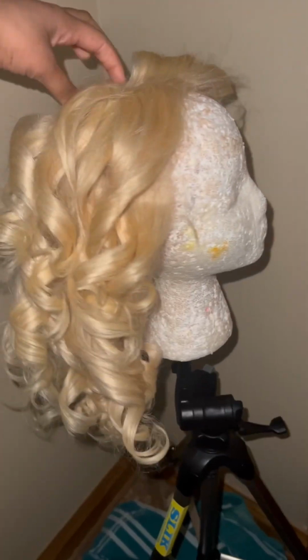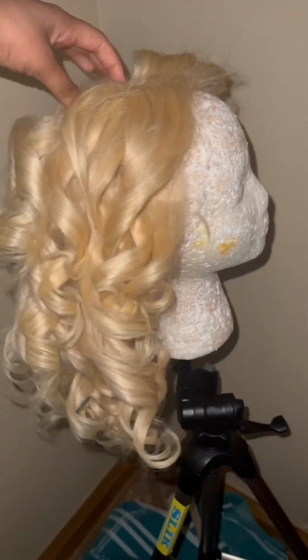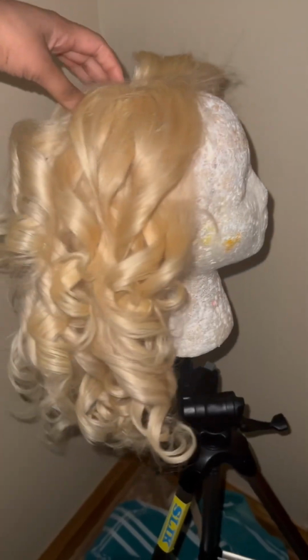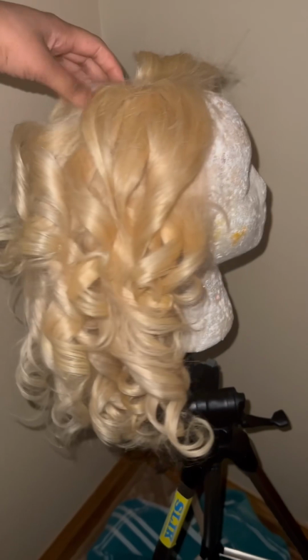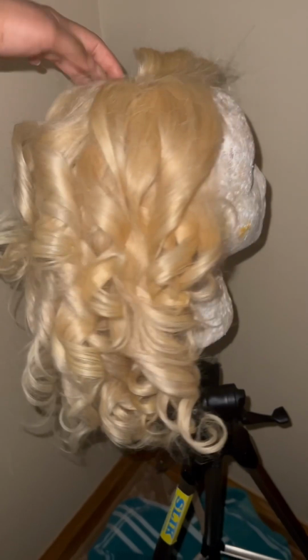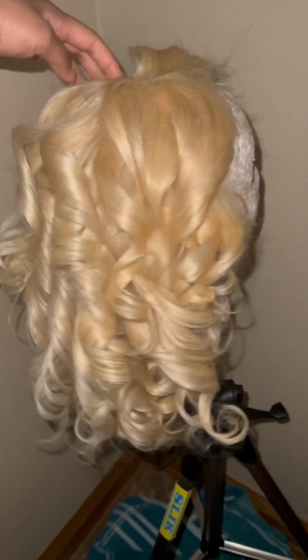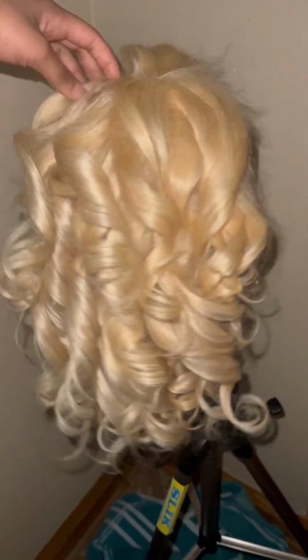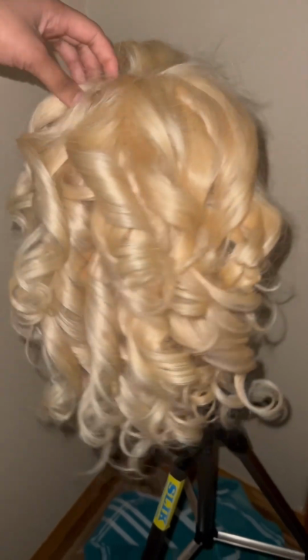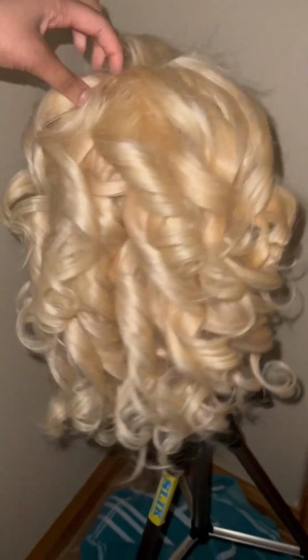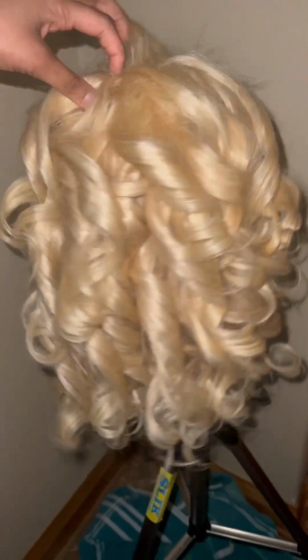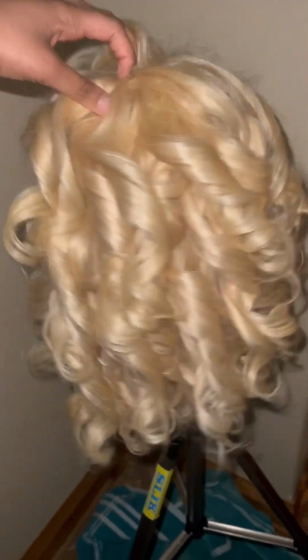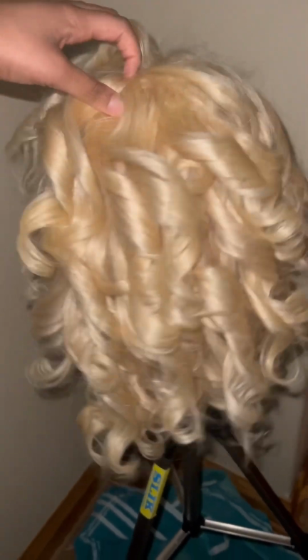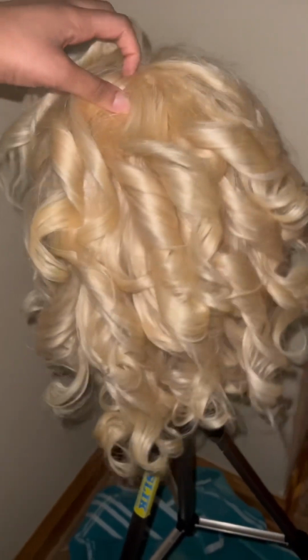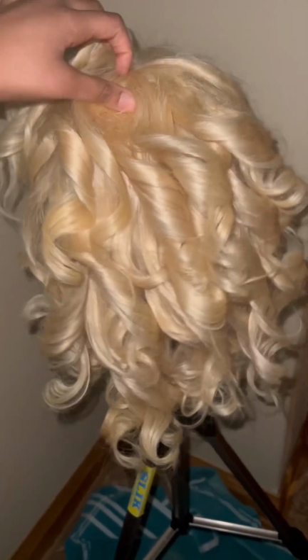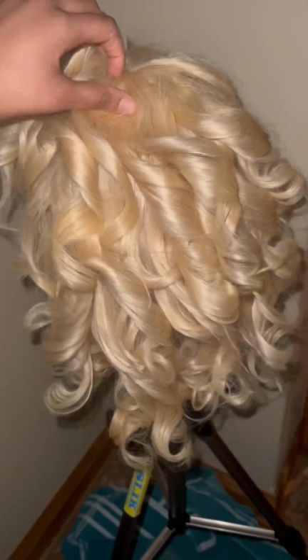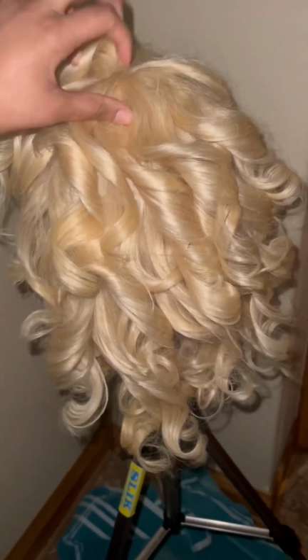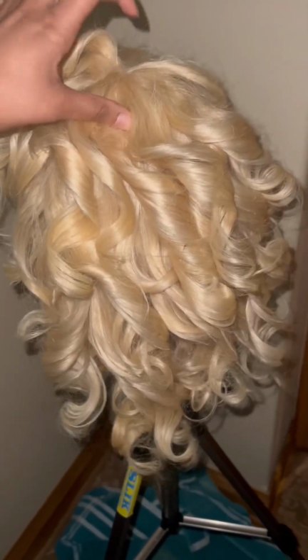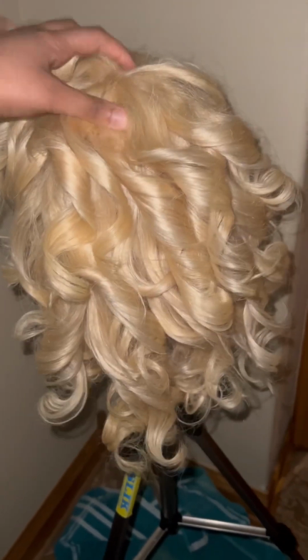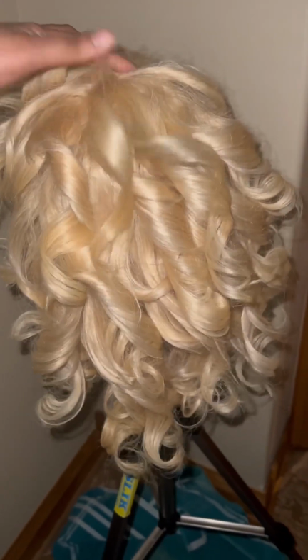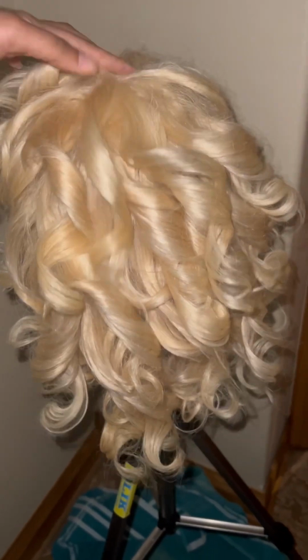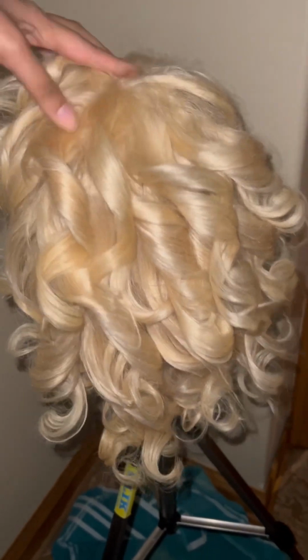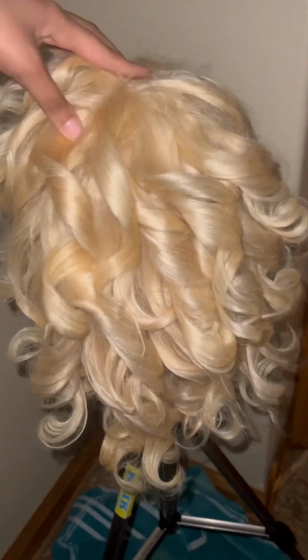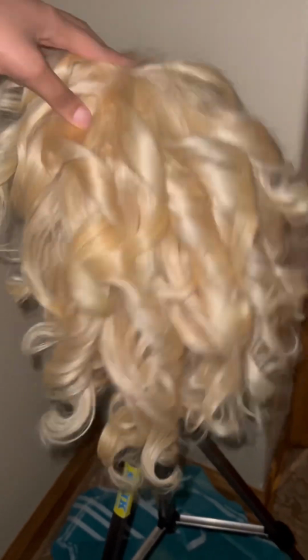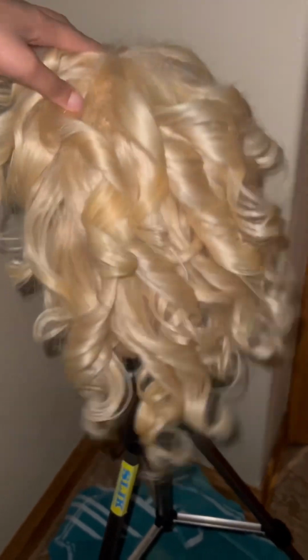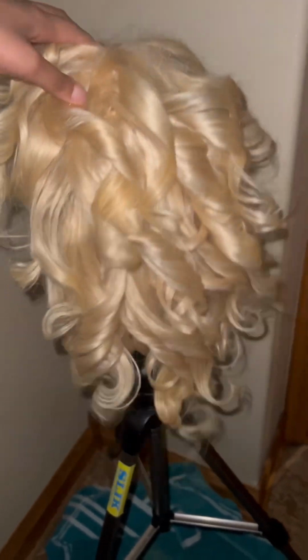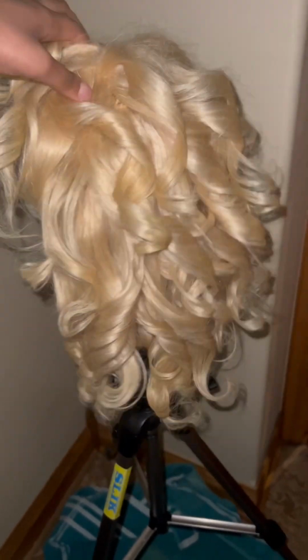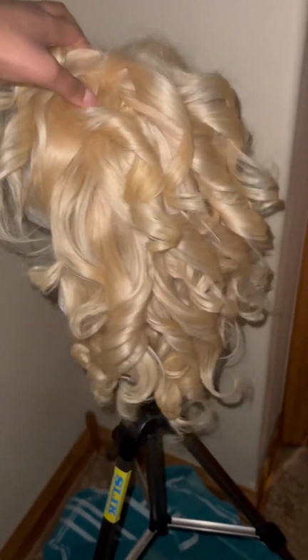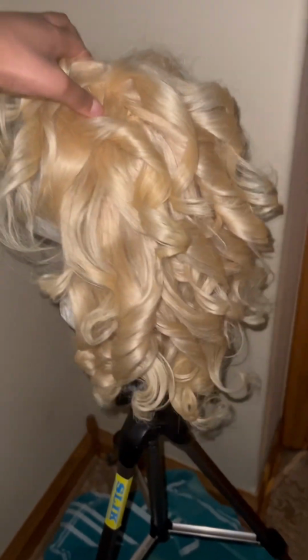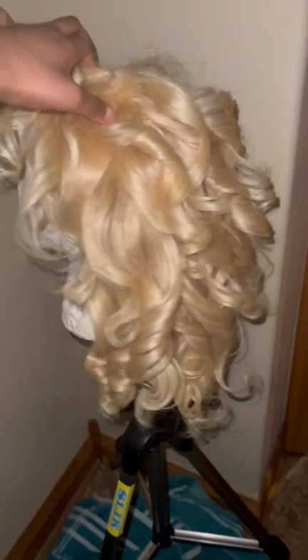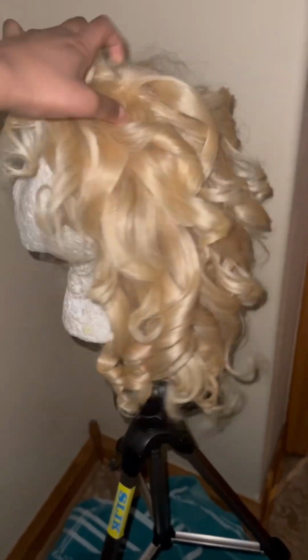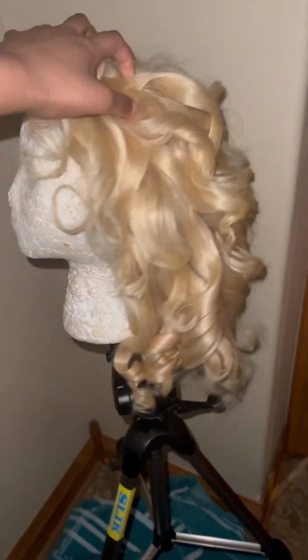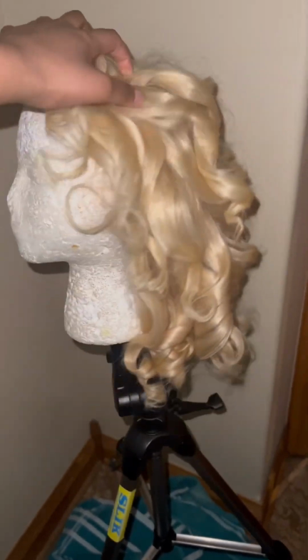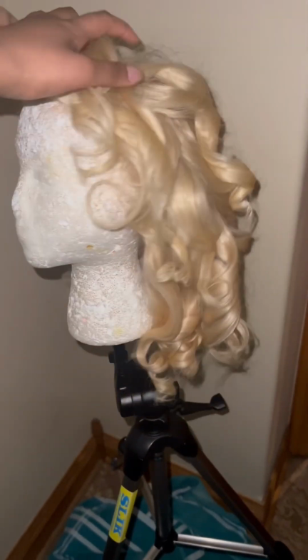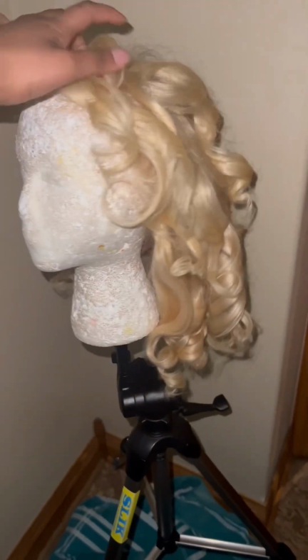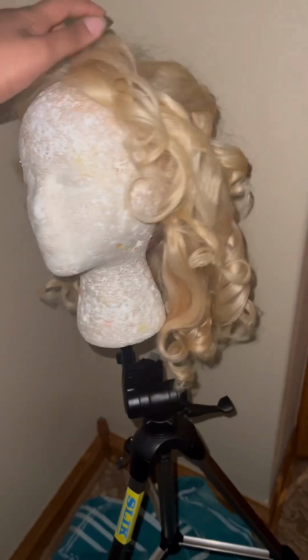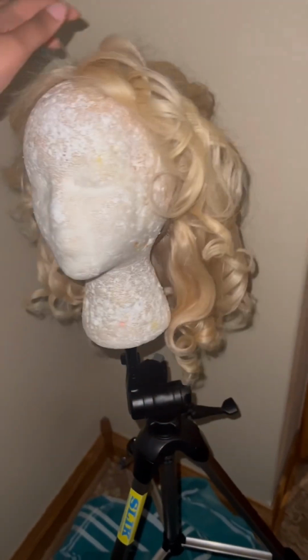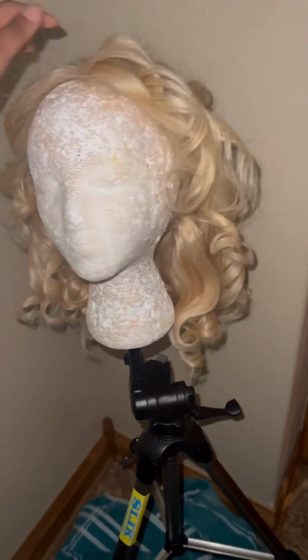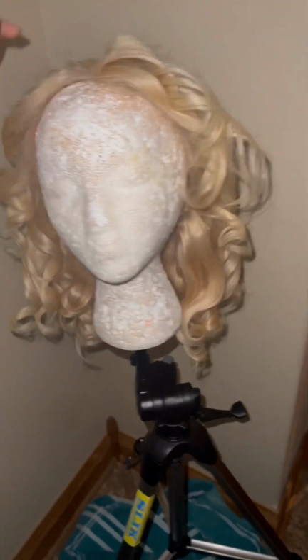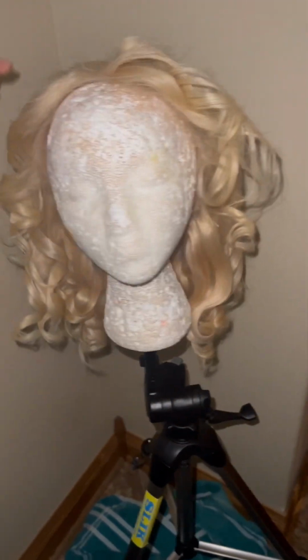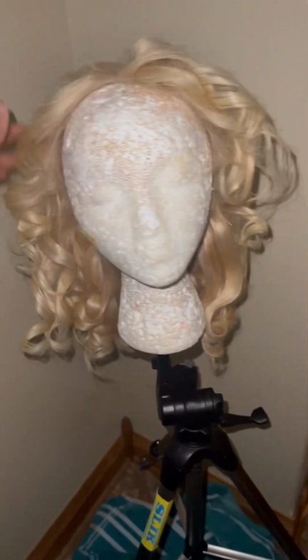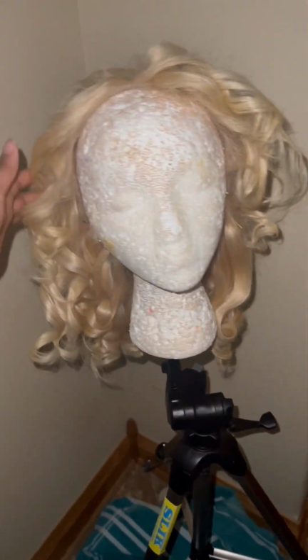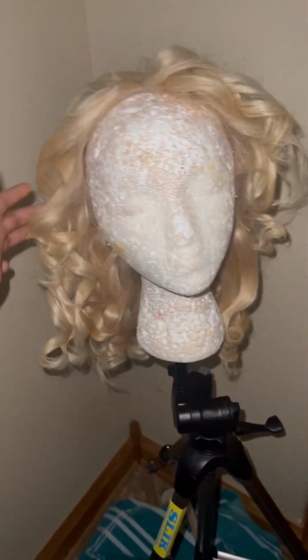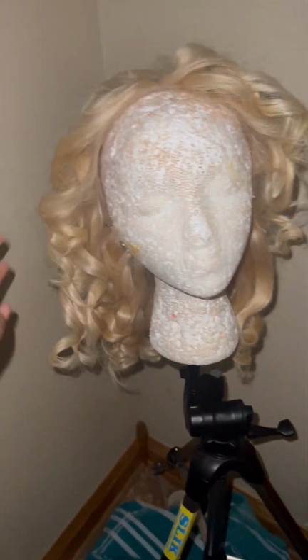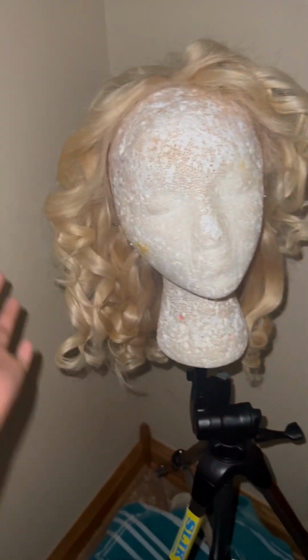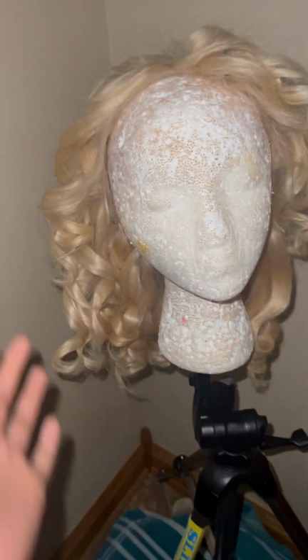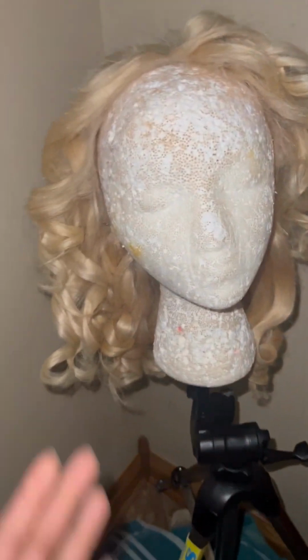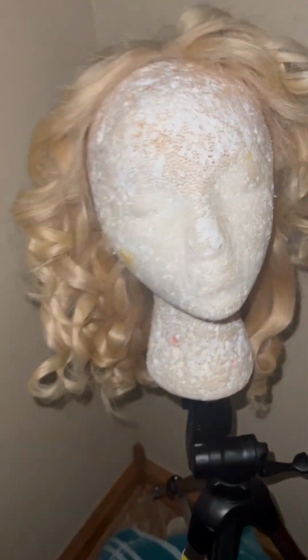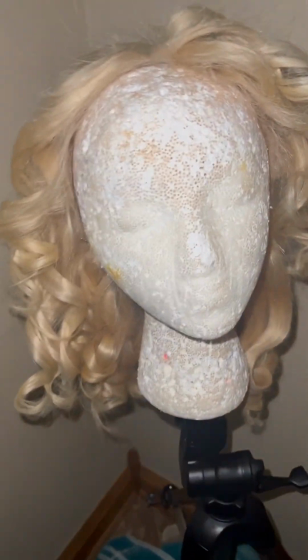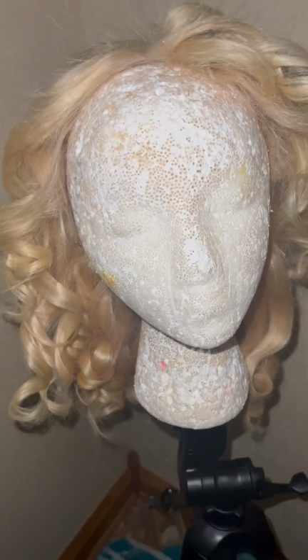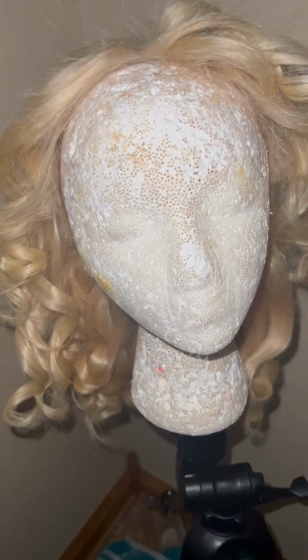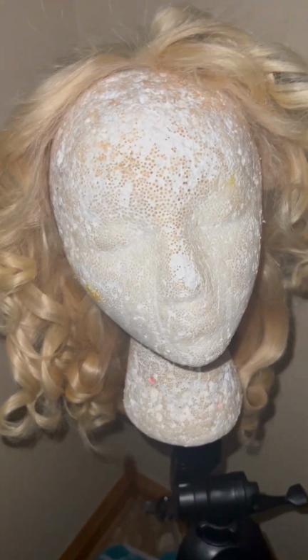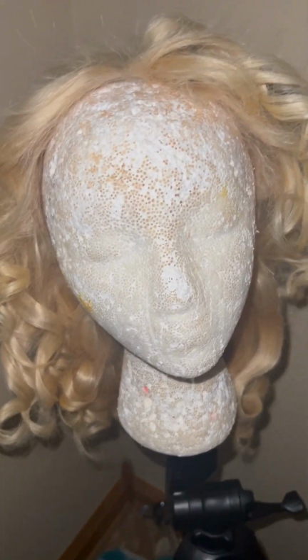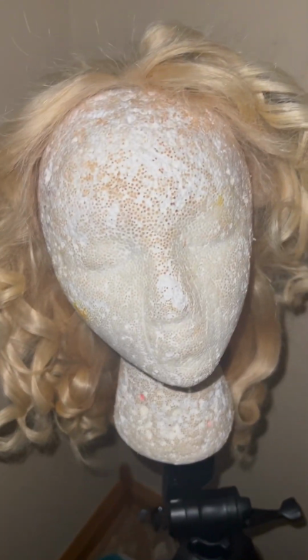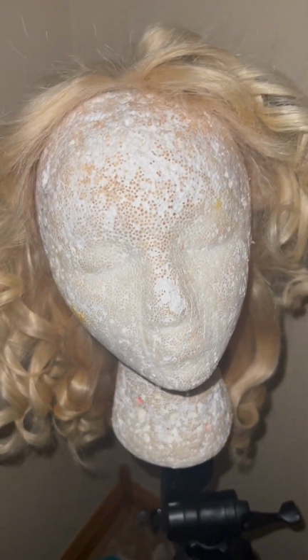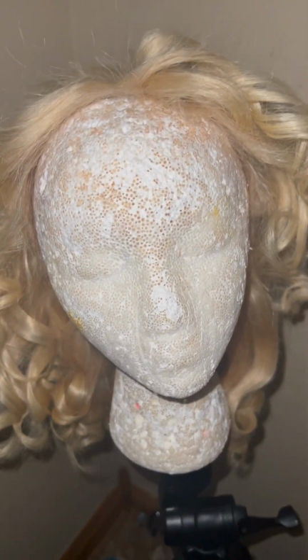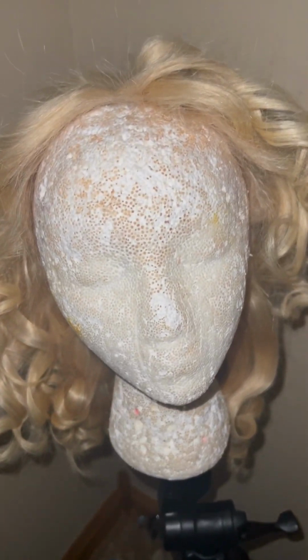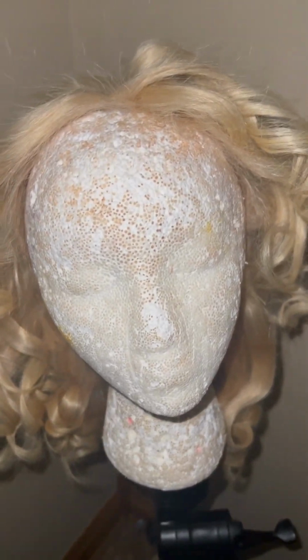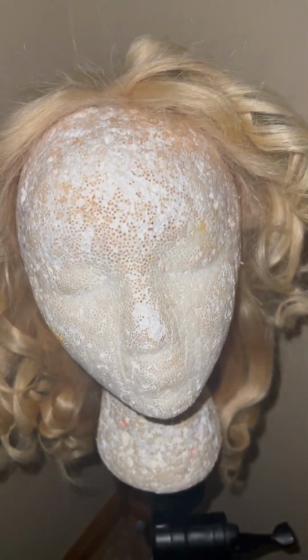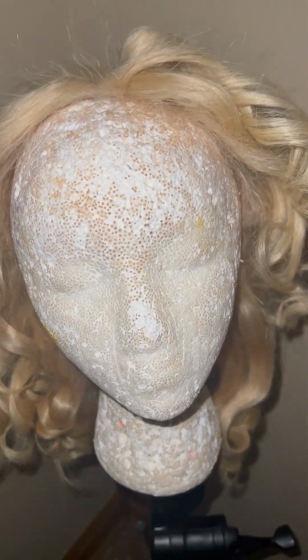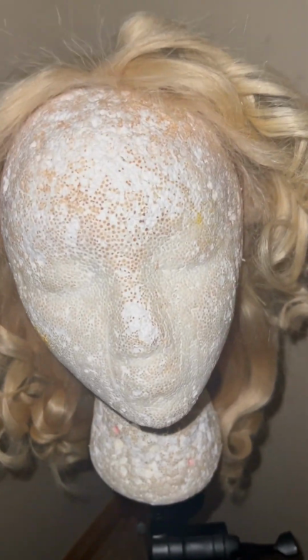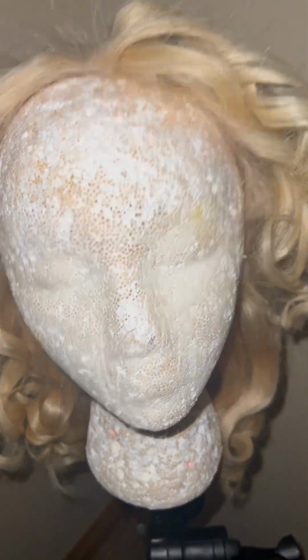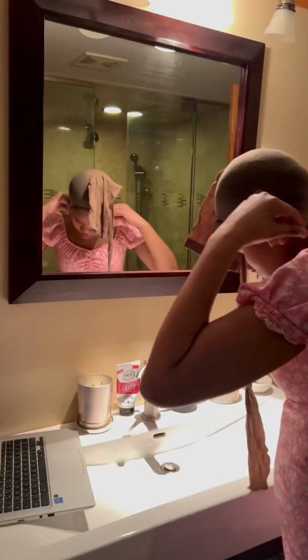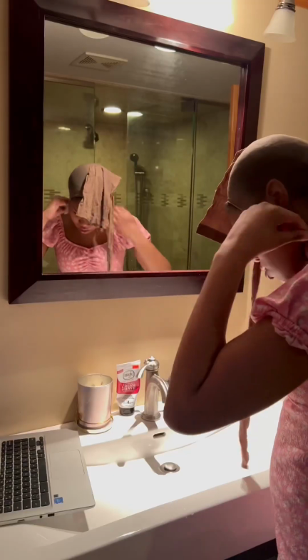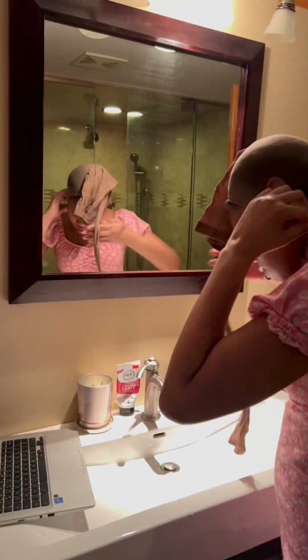And voila, we are all done! Just look how bouncy and beautiful those curls are. Now it's time to install.